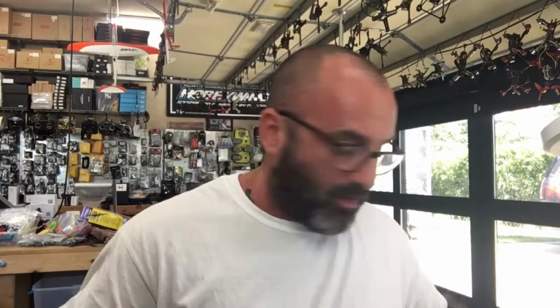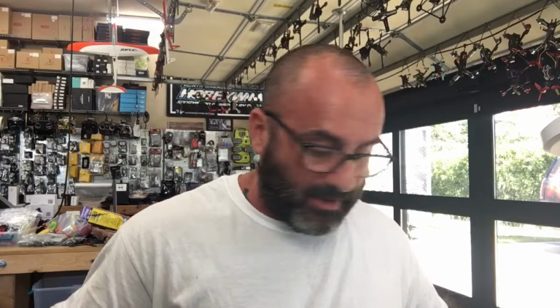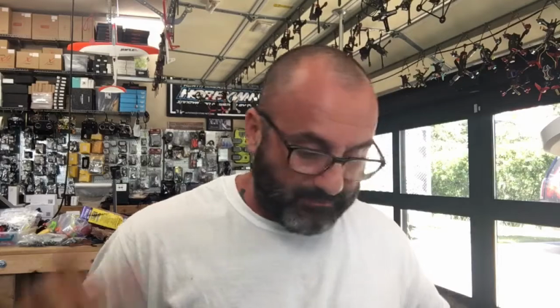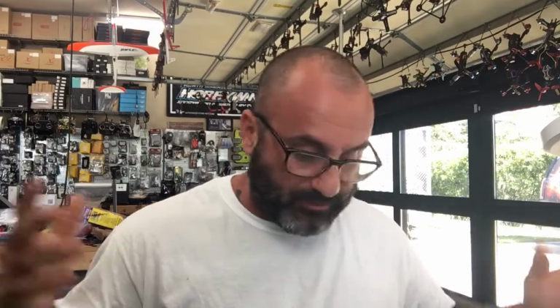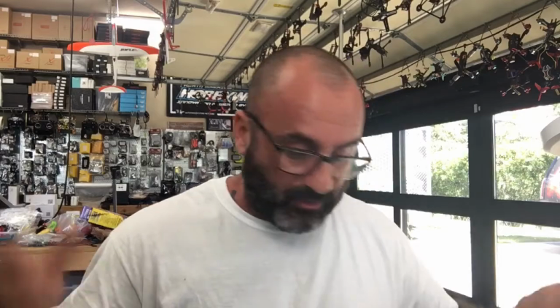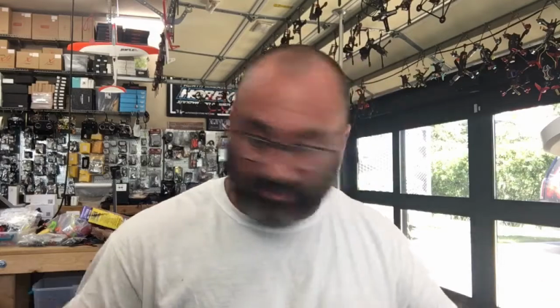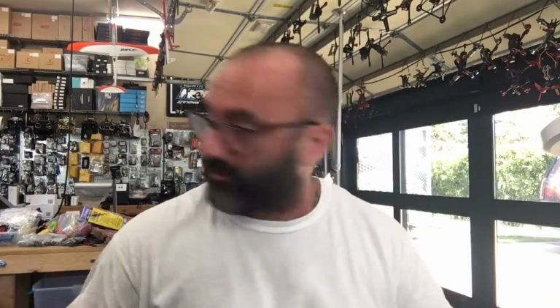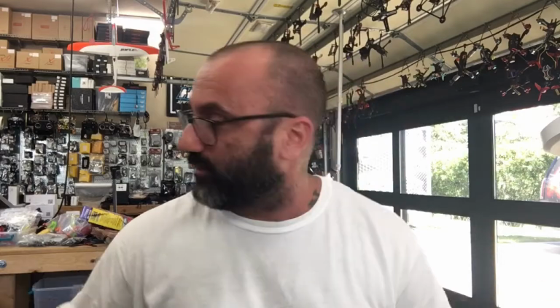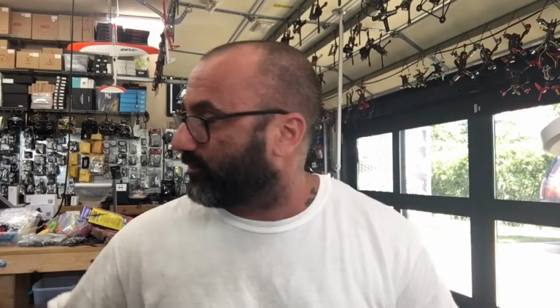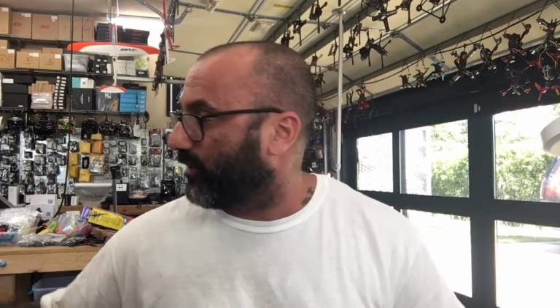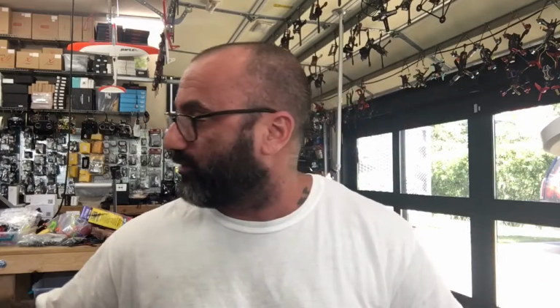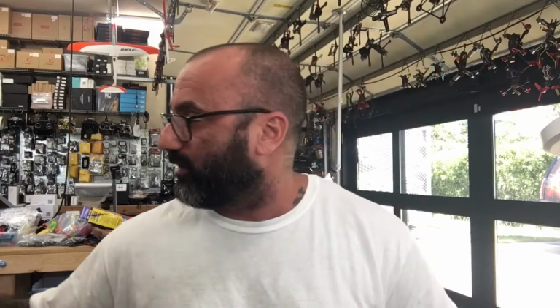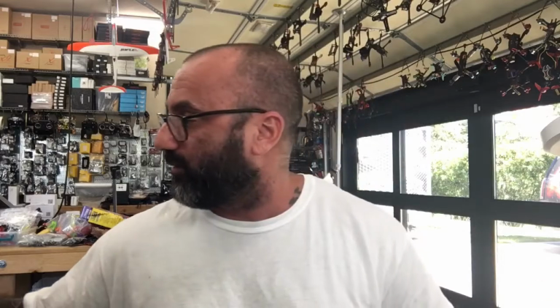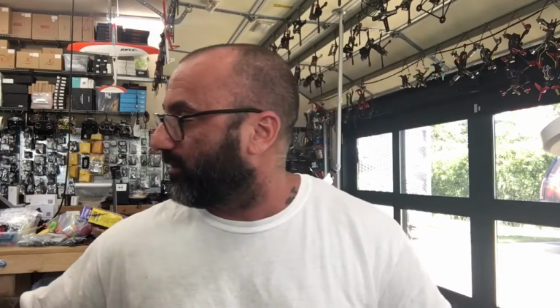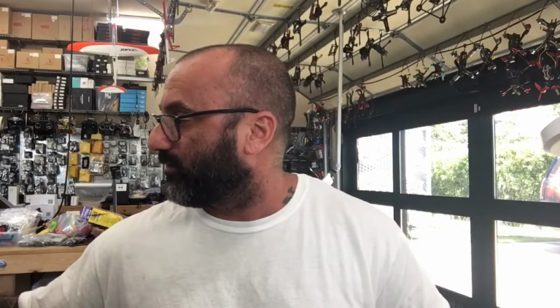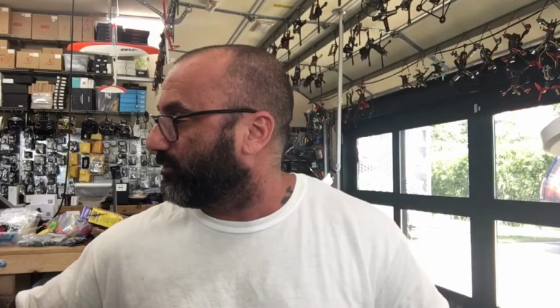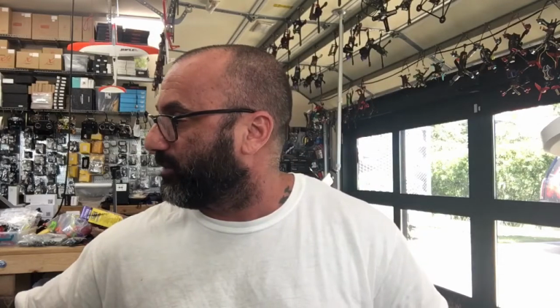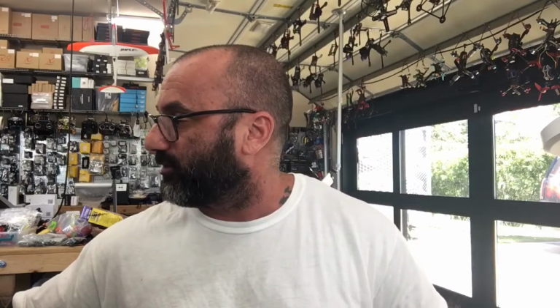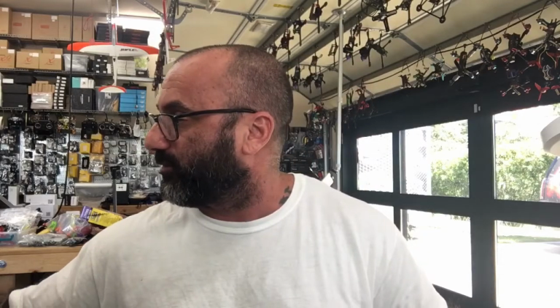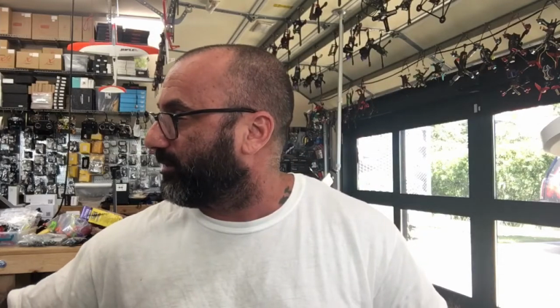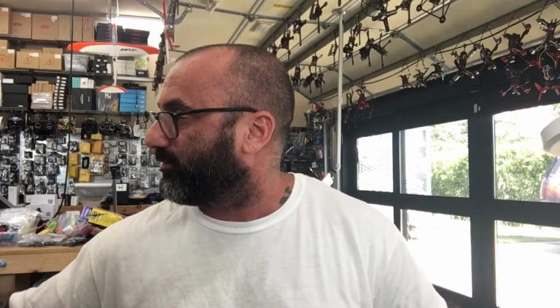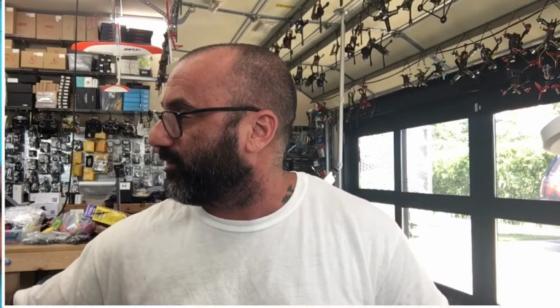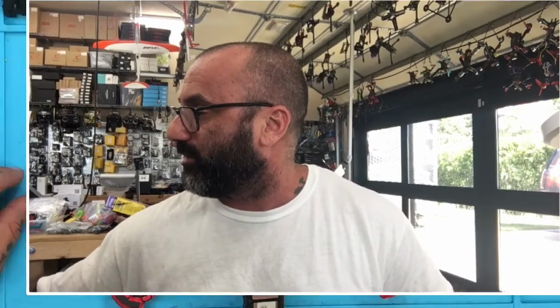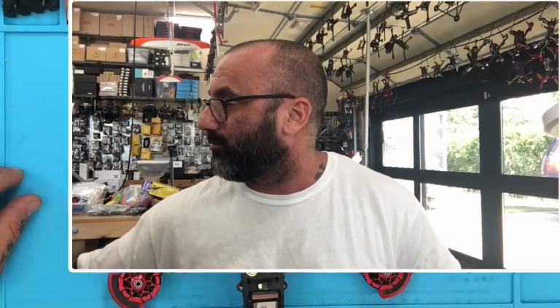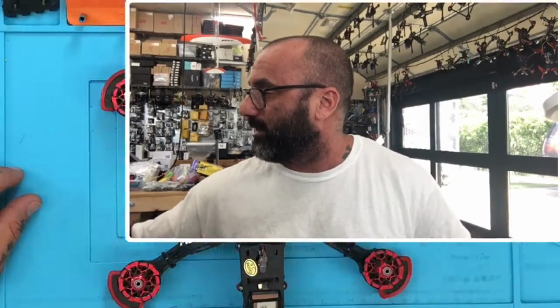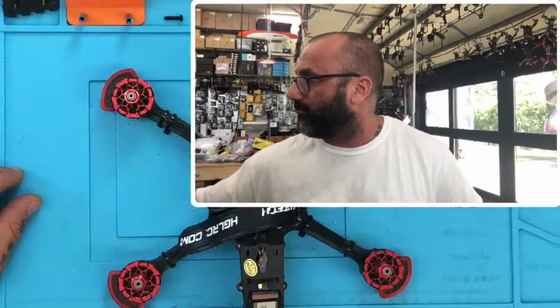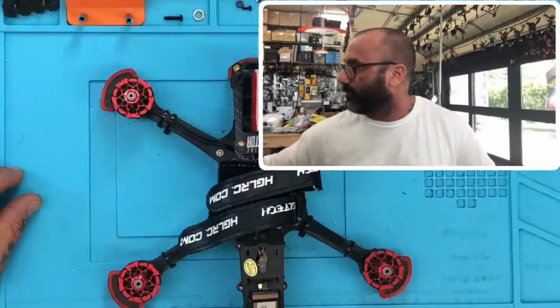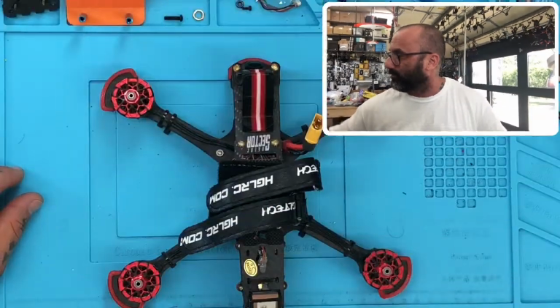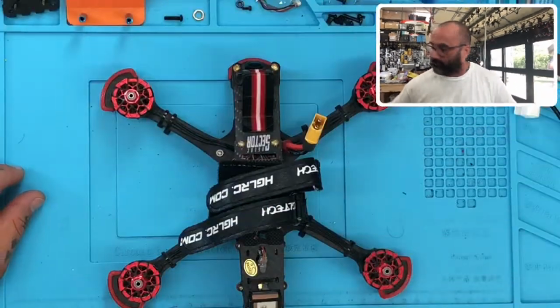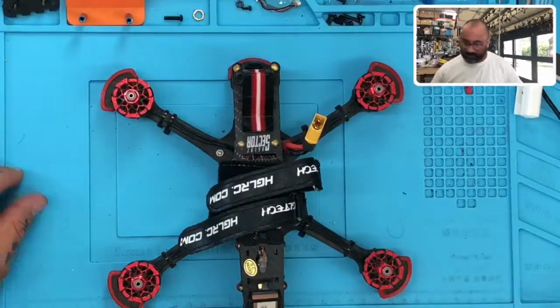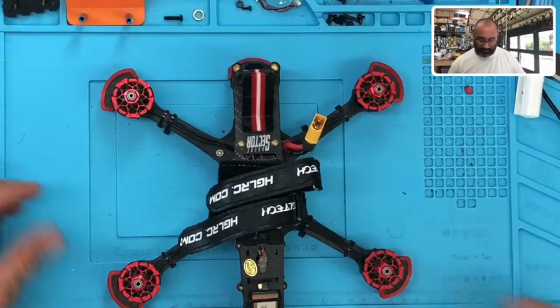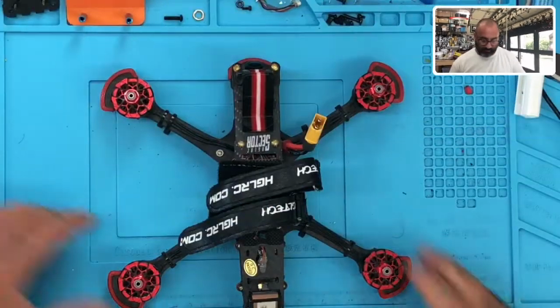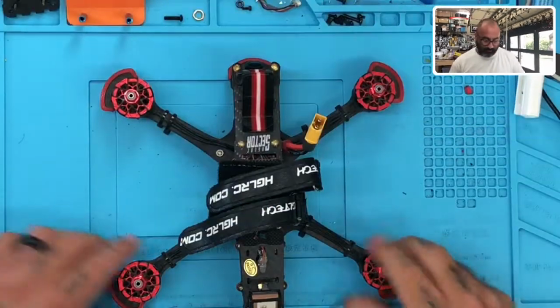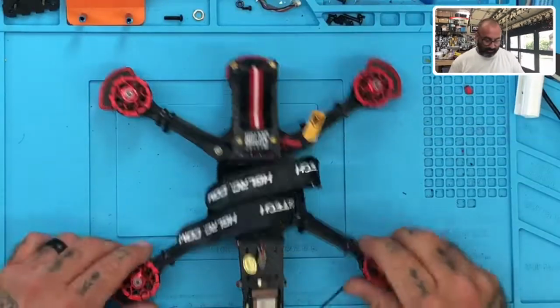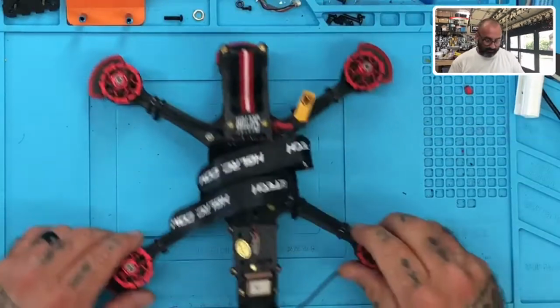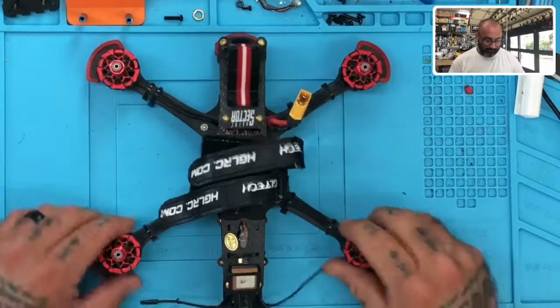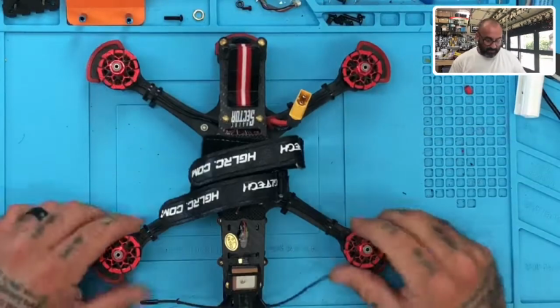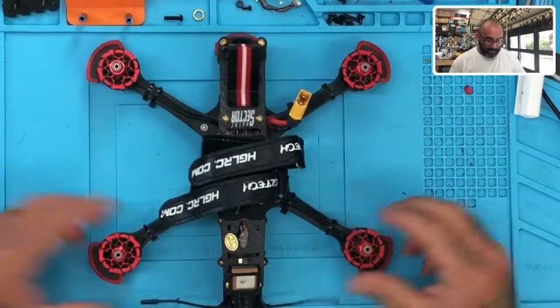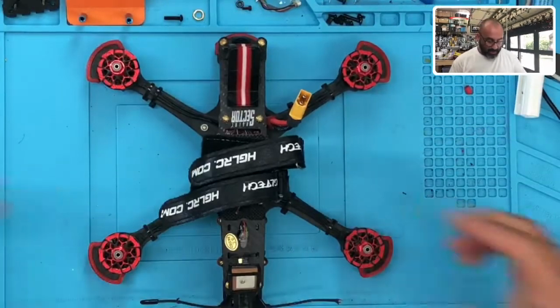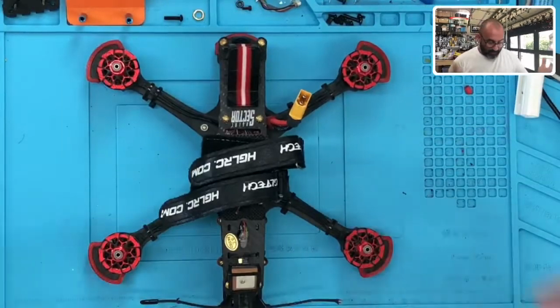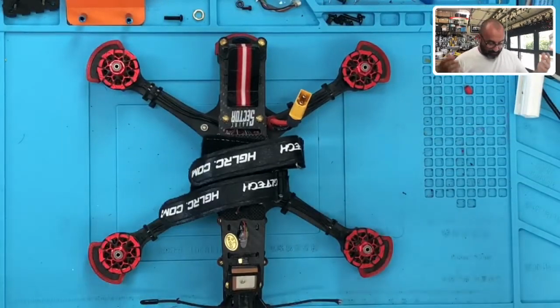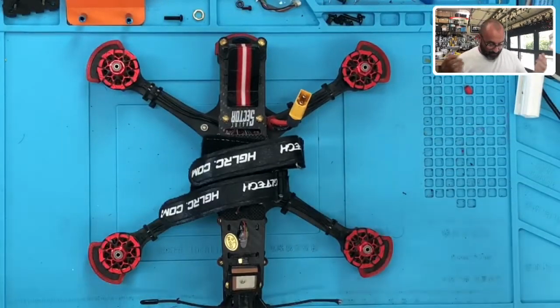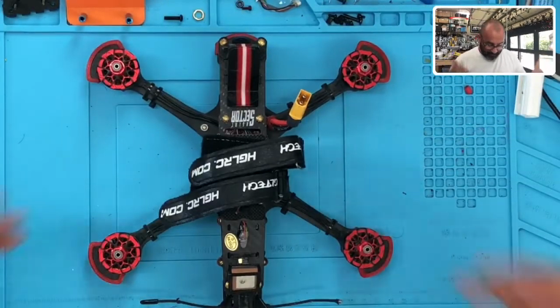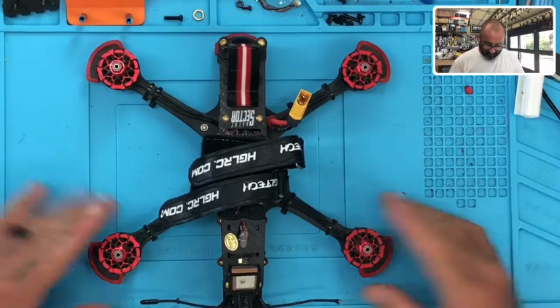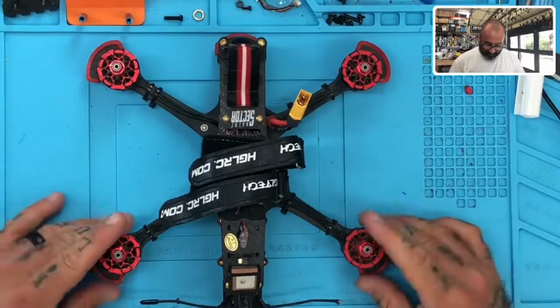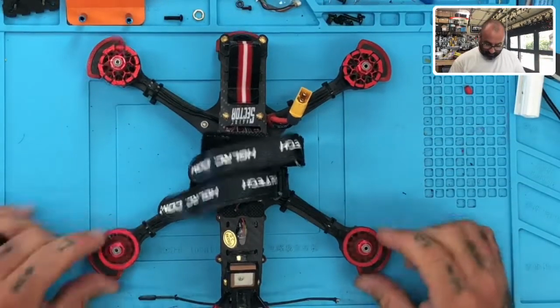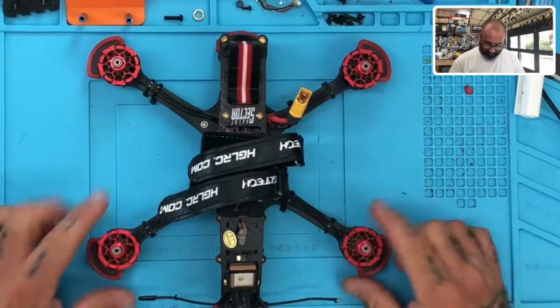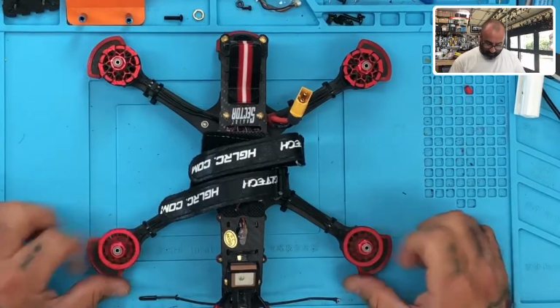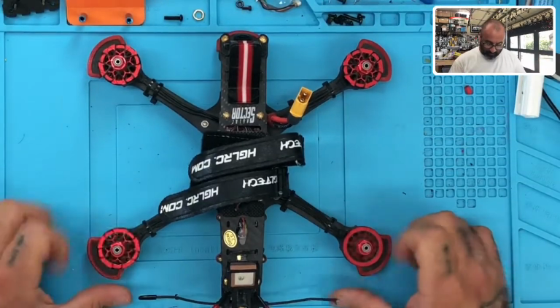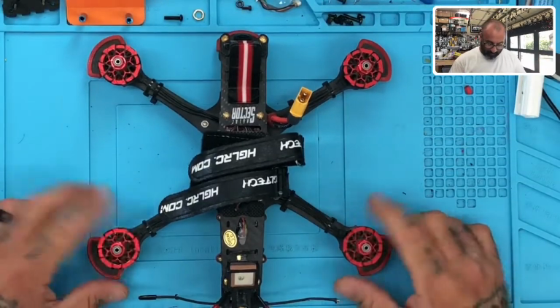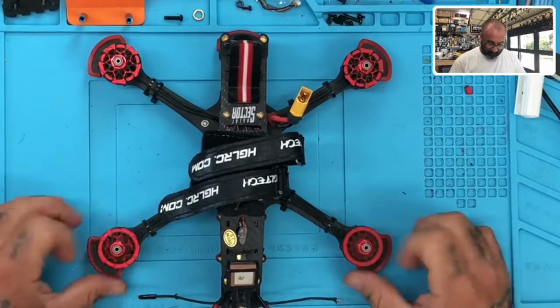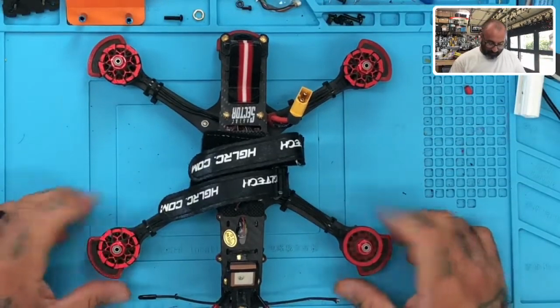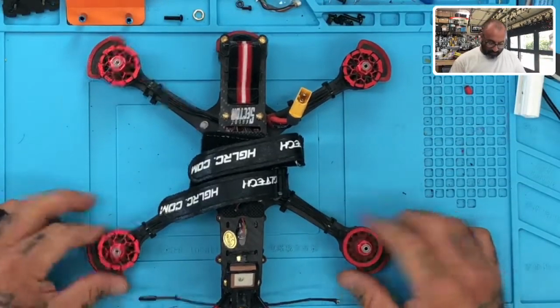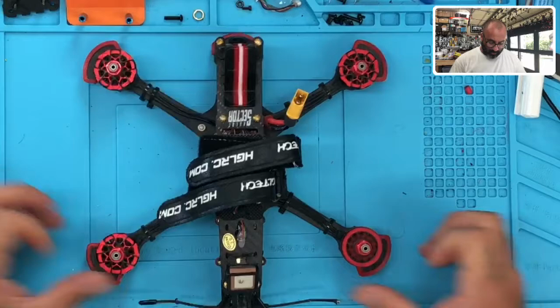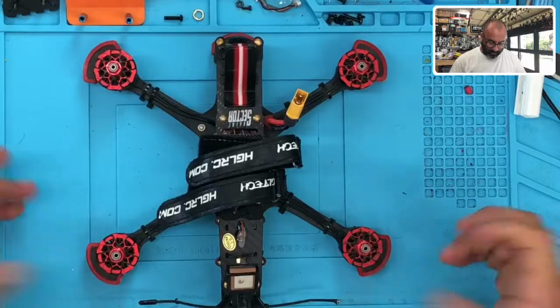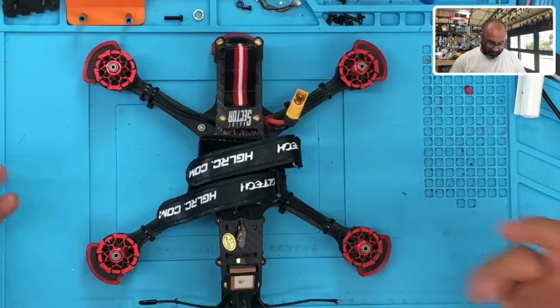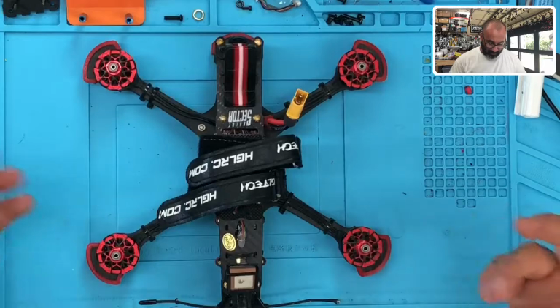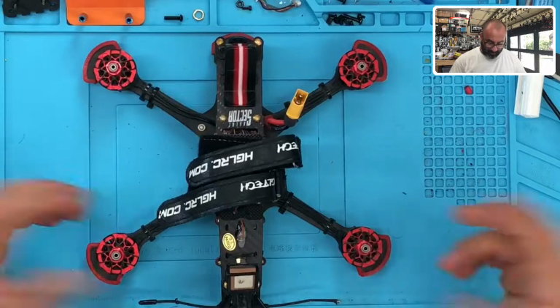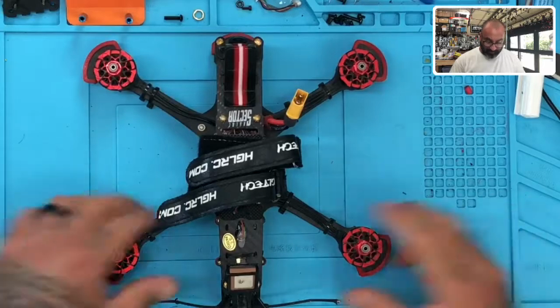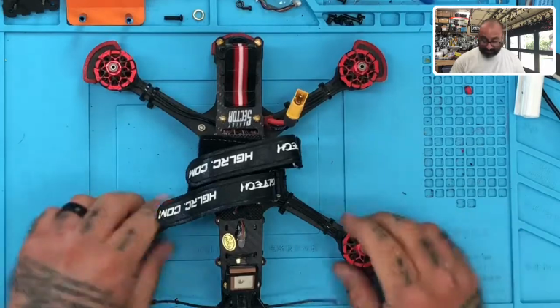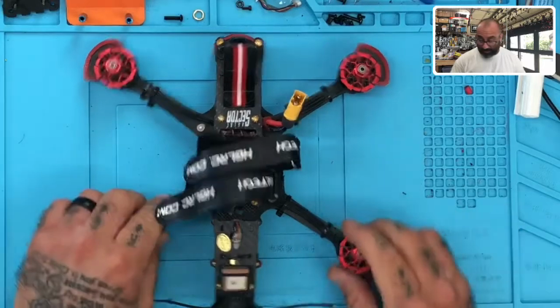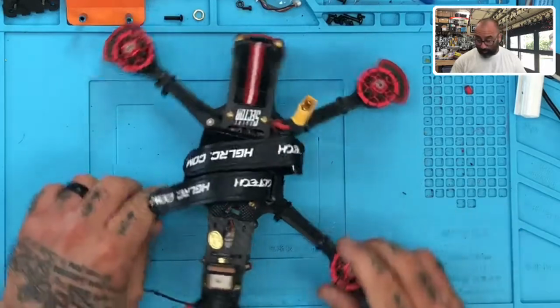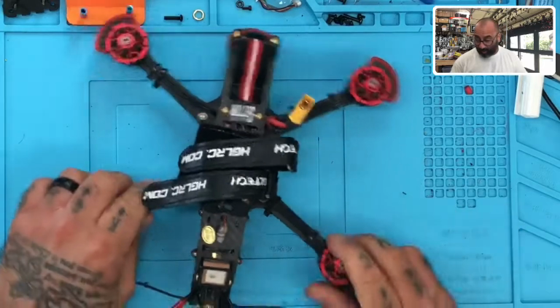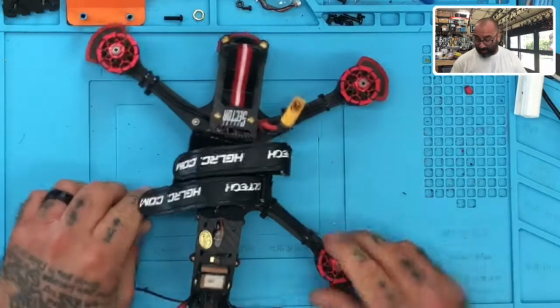Alright, so let's get started. Let's do a picture-in-picture here. So apparently these two motors don't work and we're going to find out why.